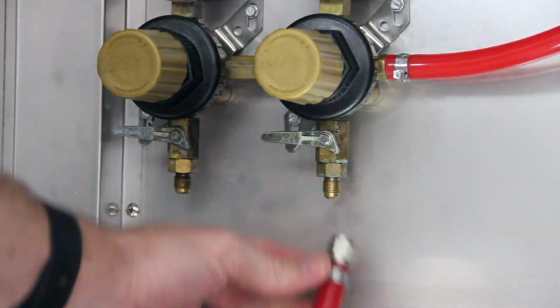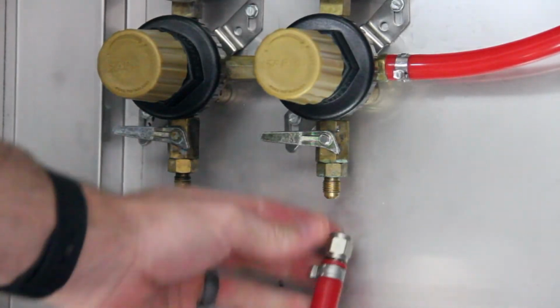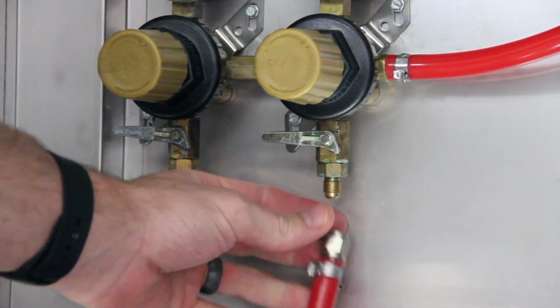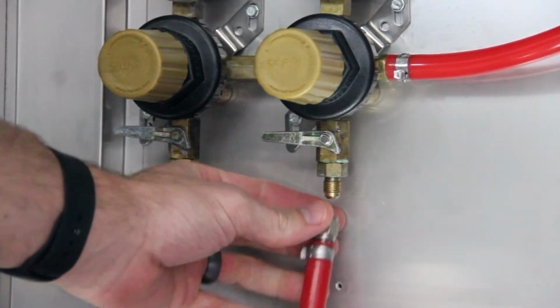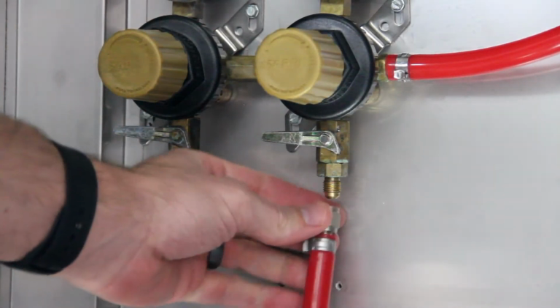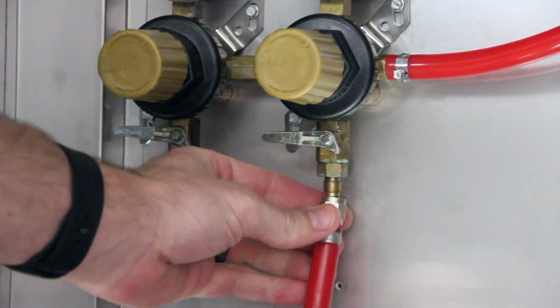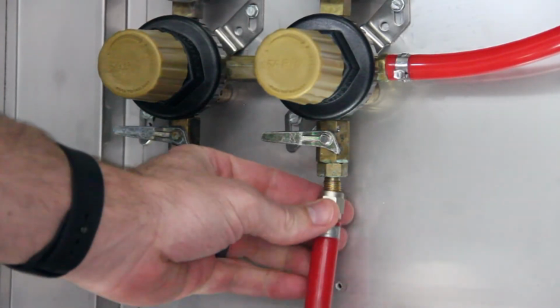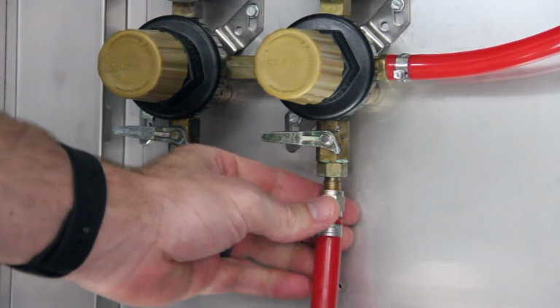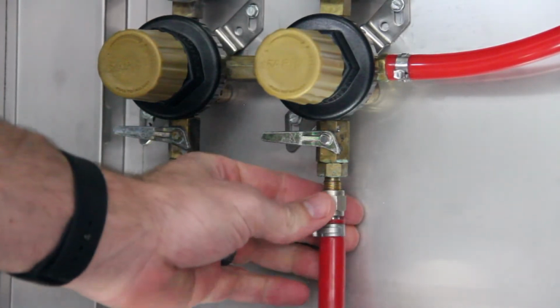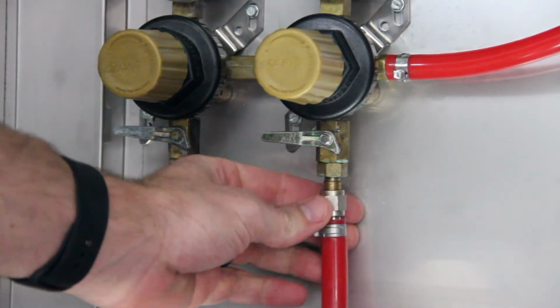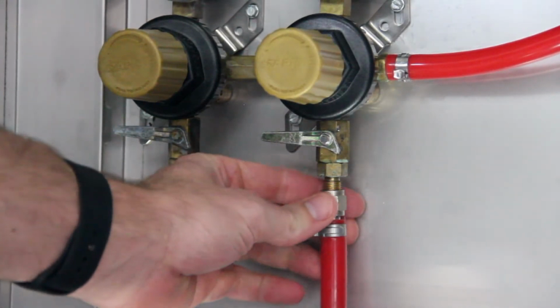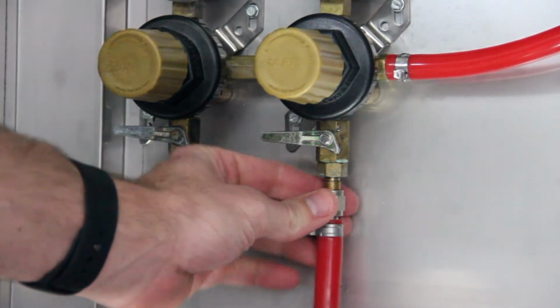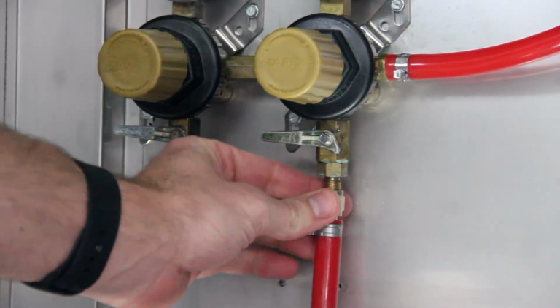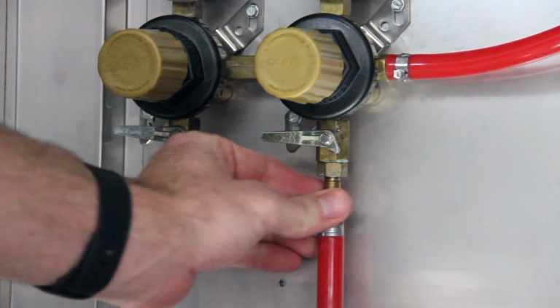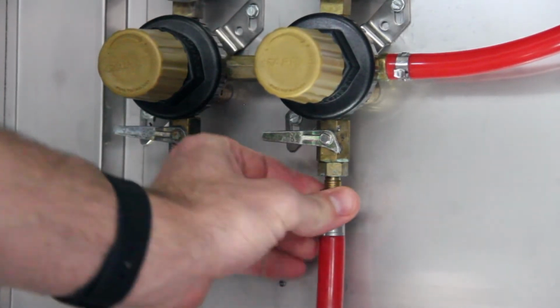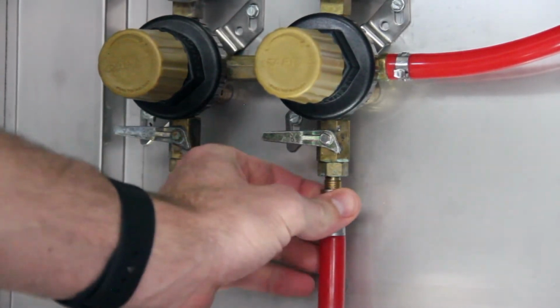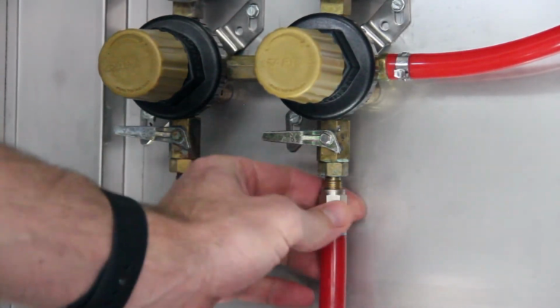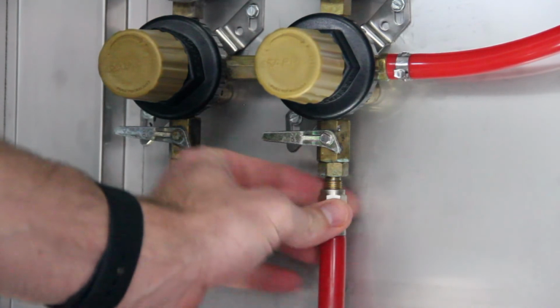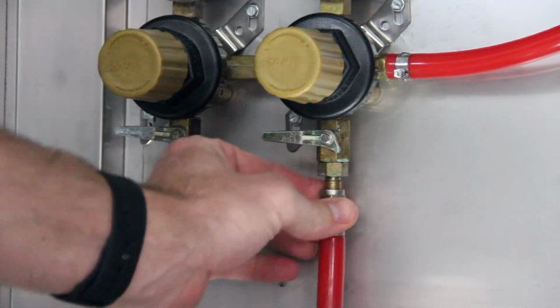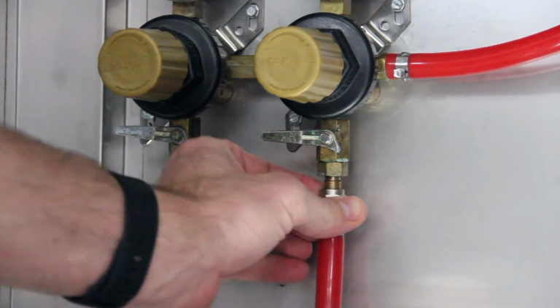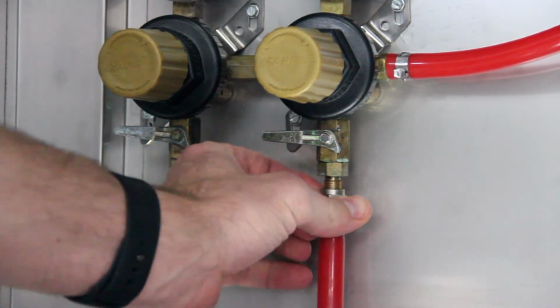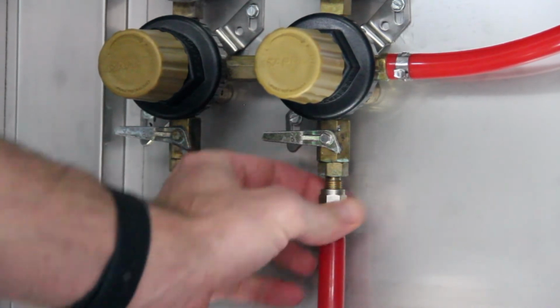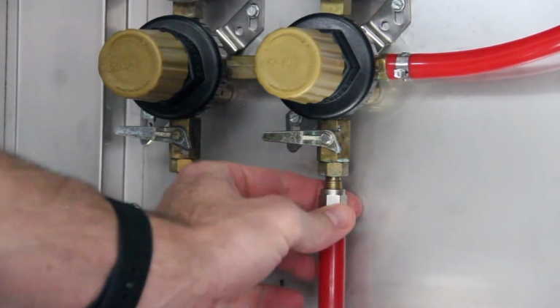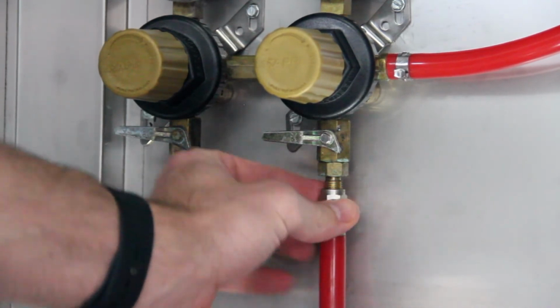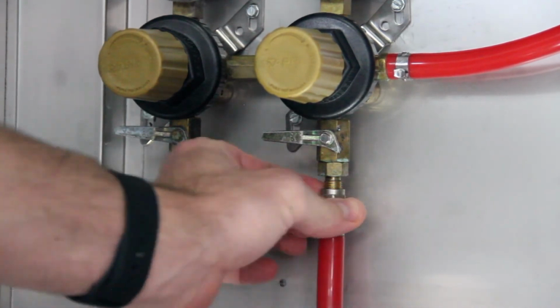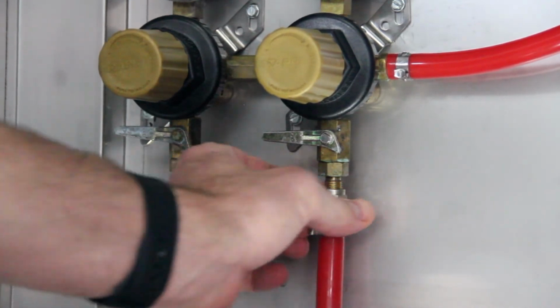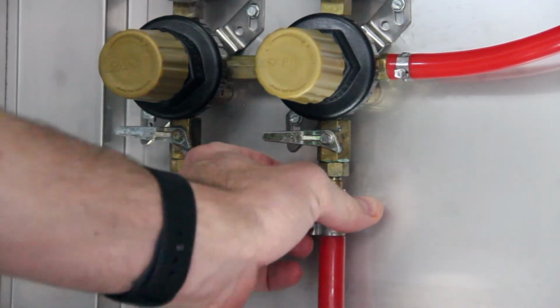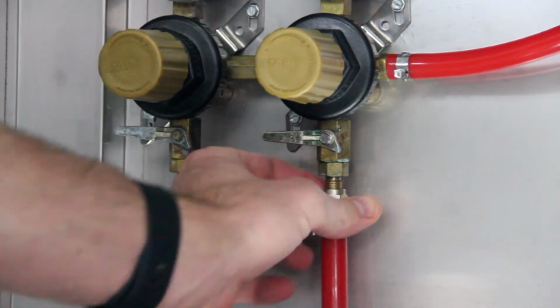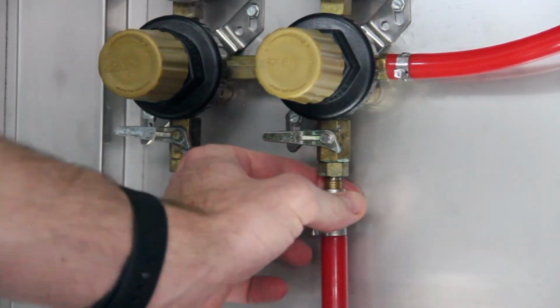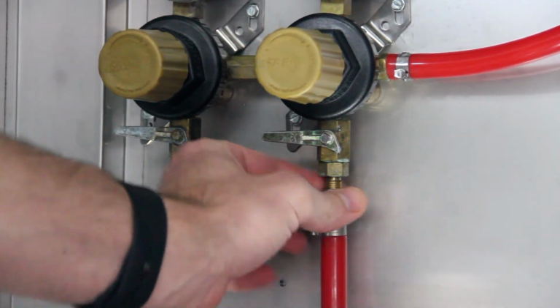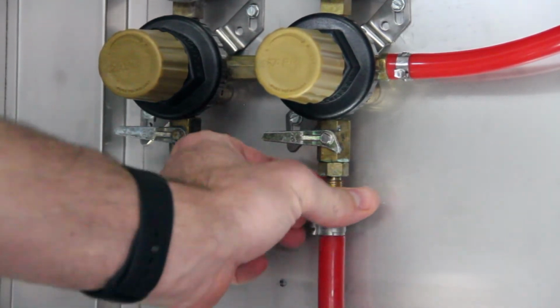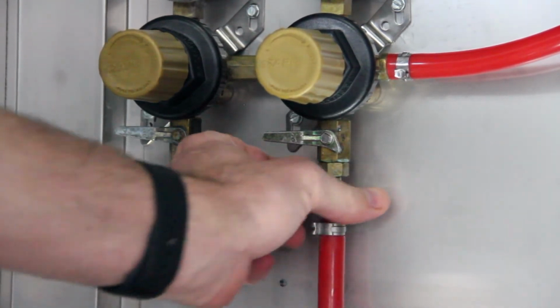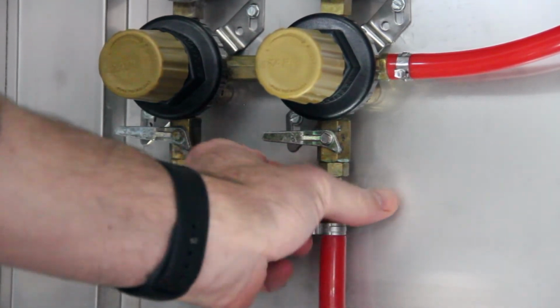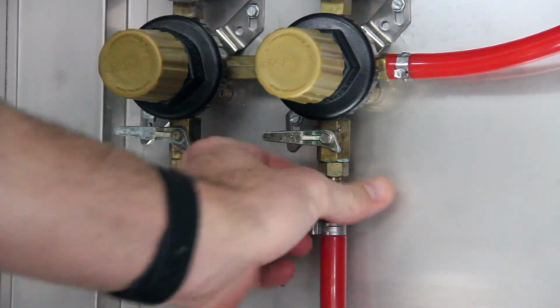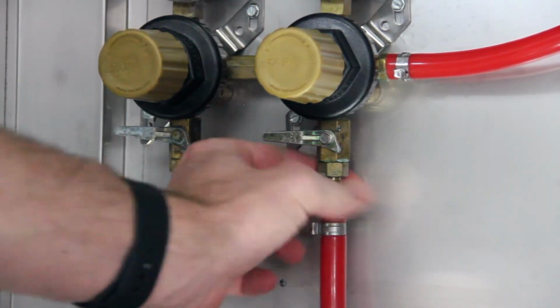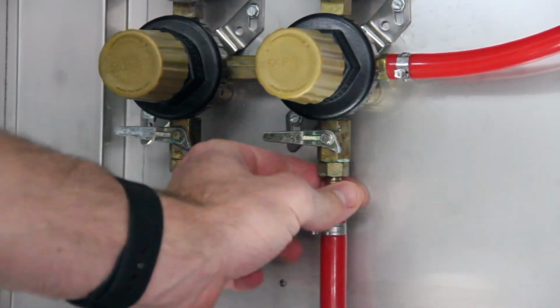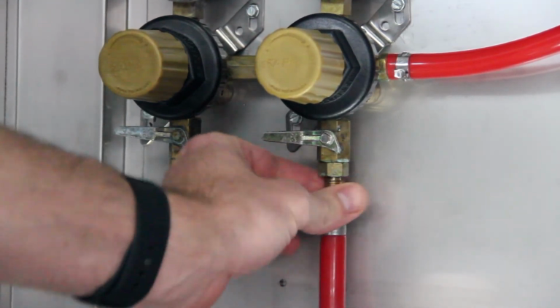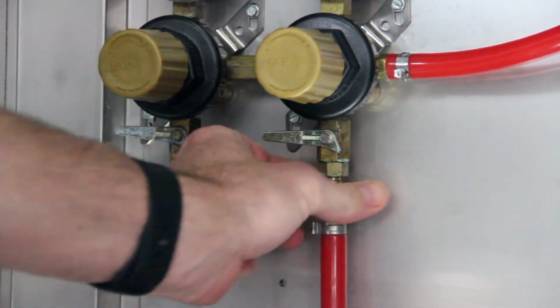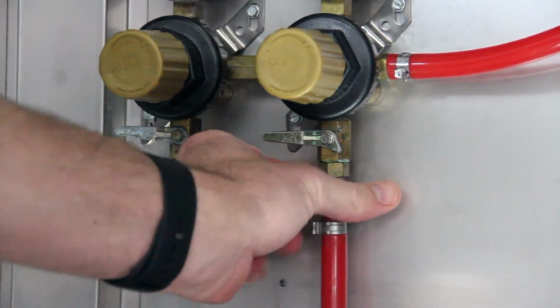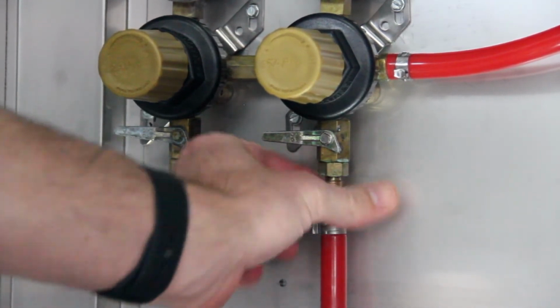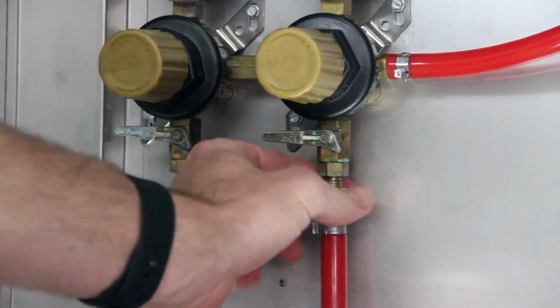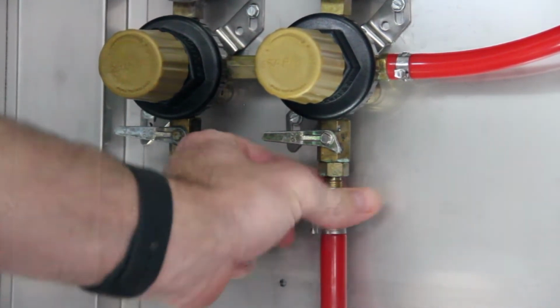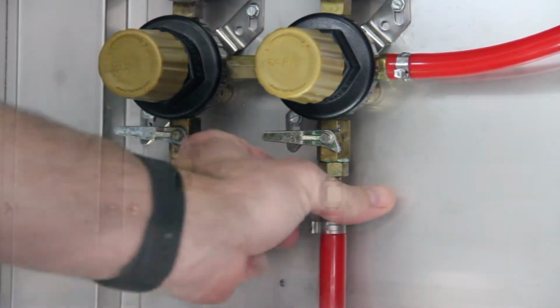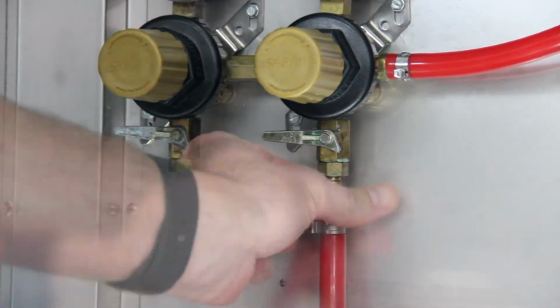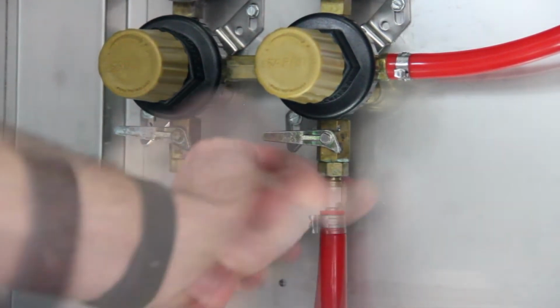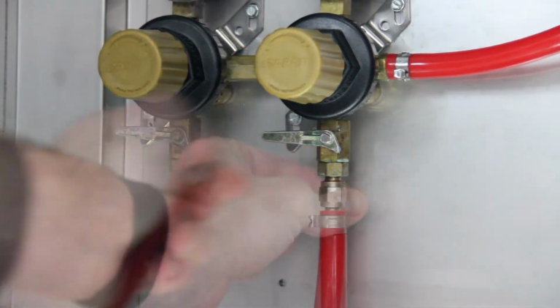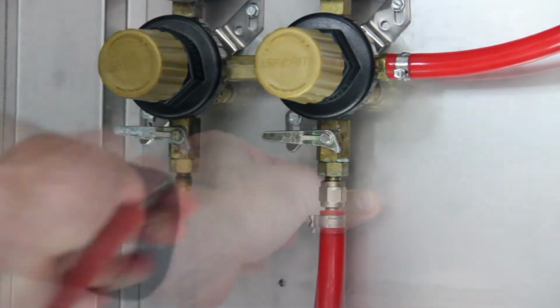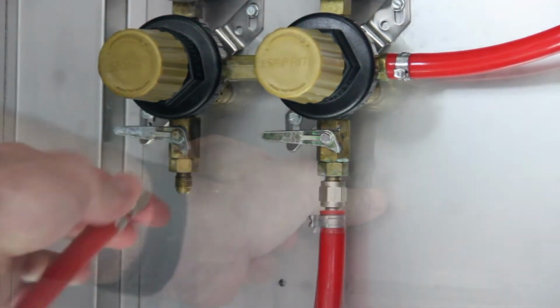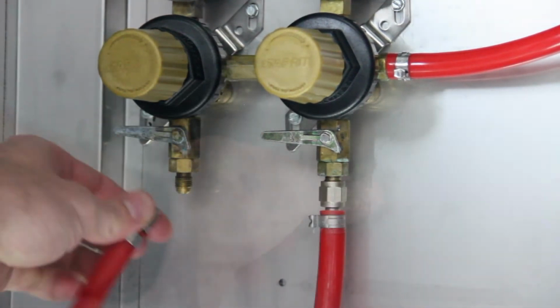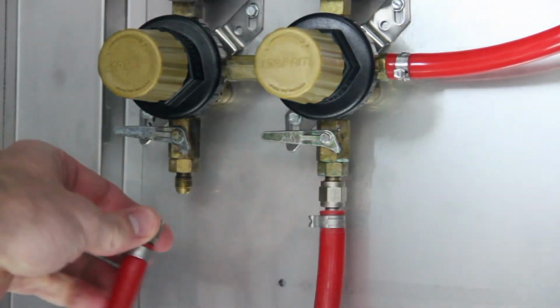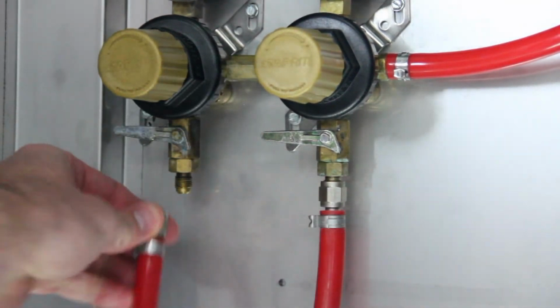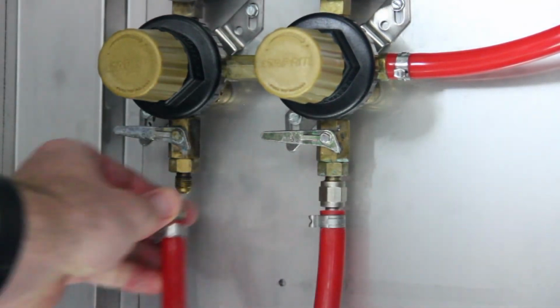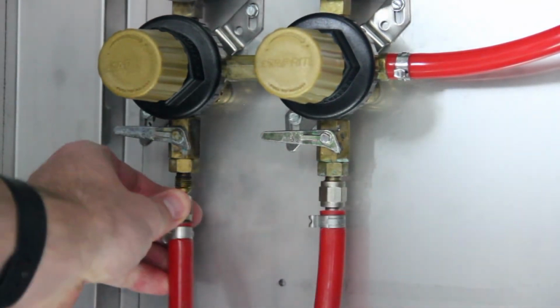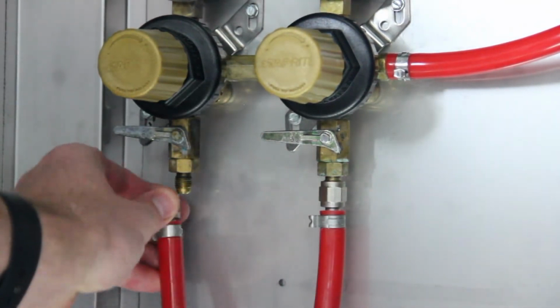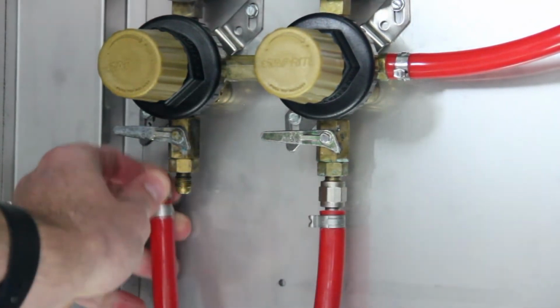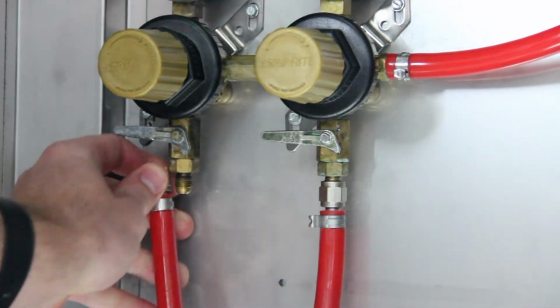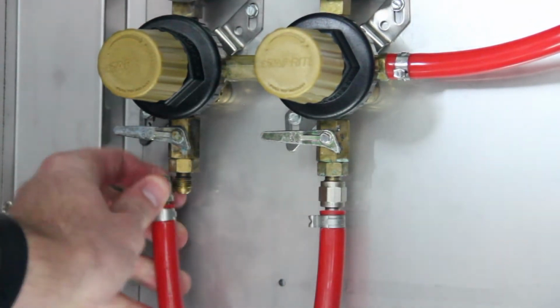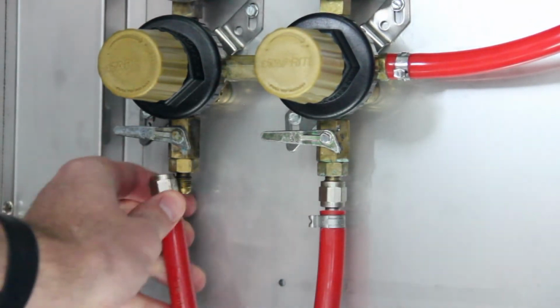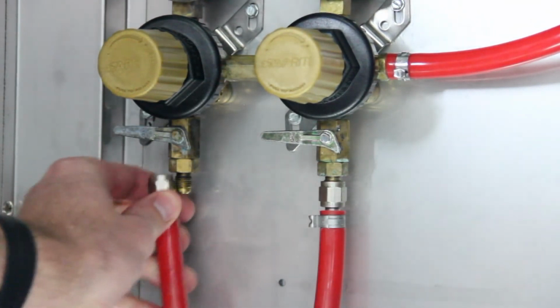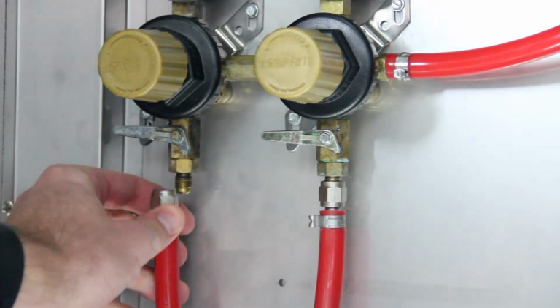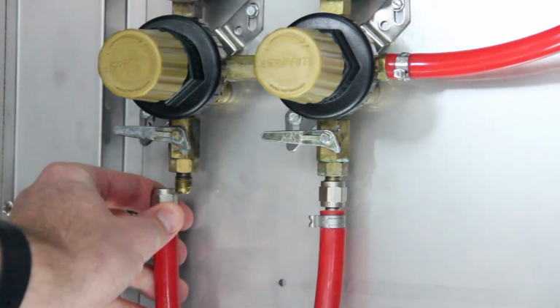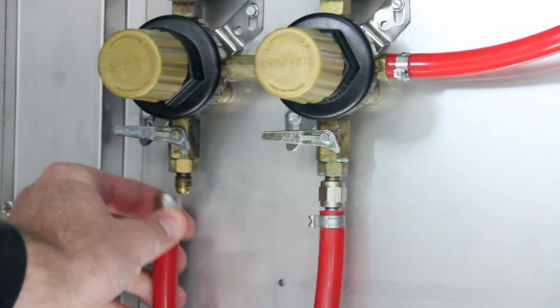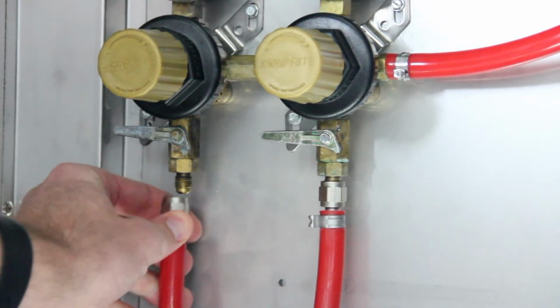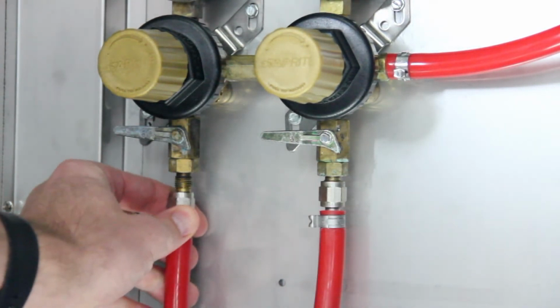Back inside the fridge, connect your gas line assemblies to the threaded fittings on your secondary regulators.